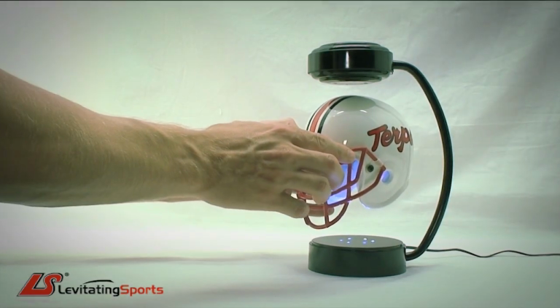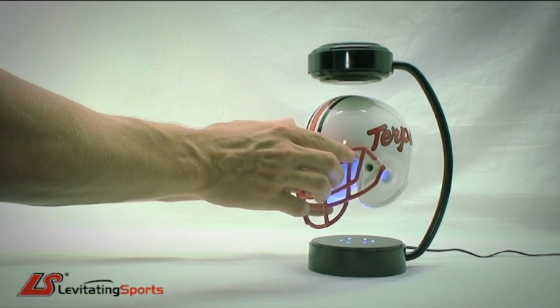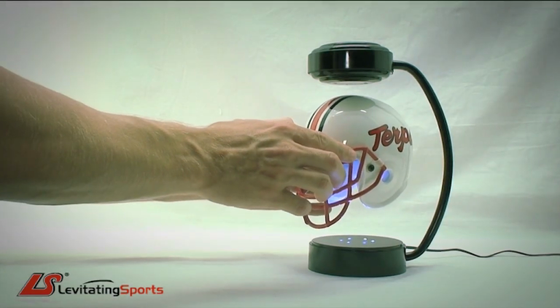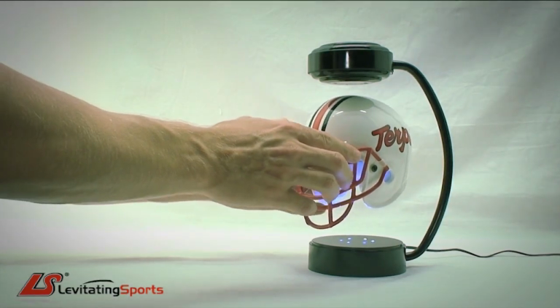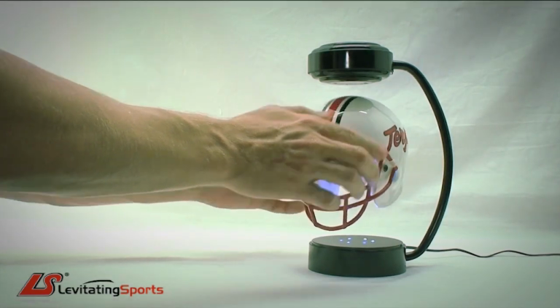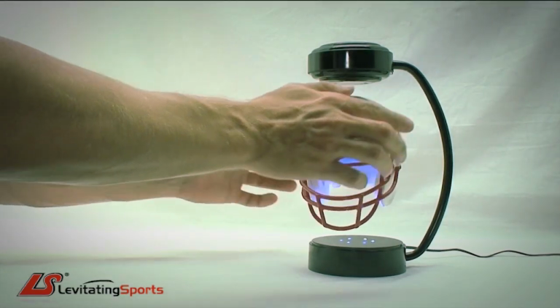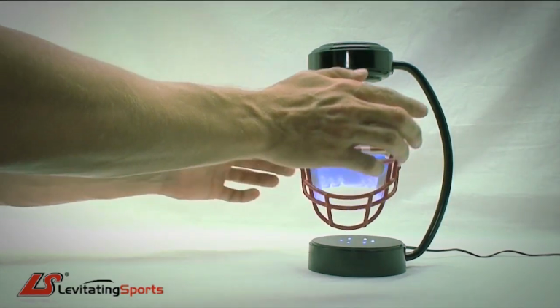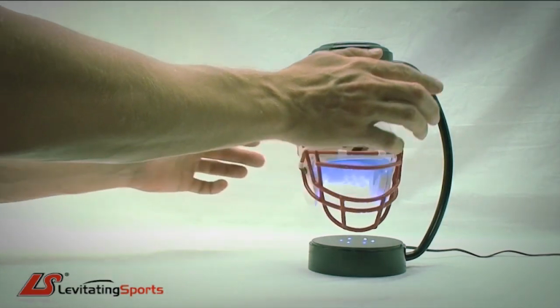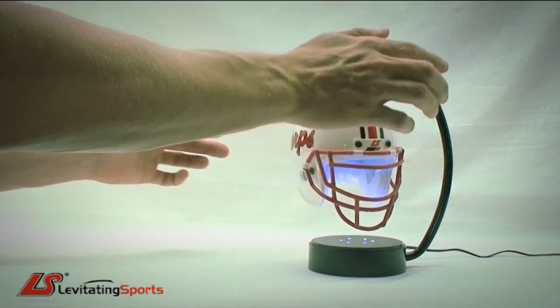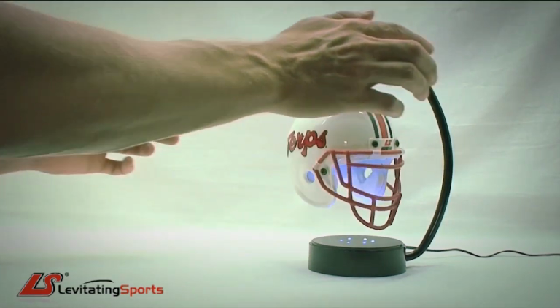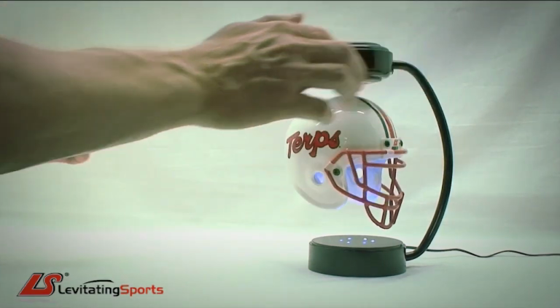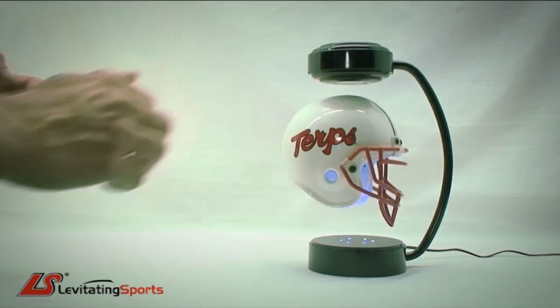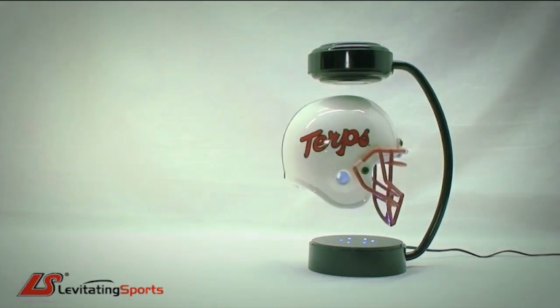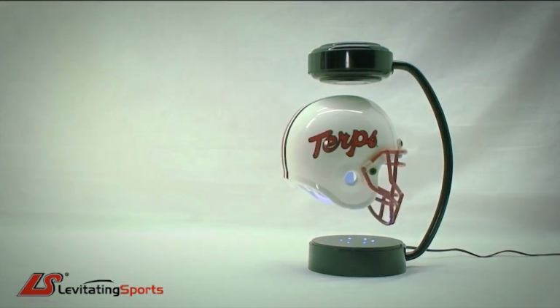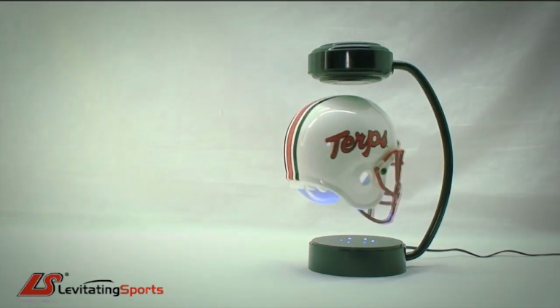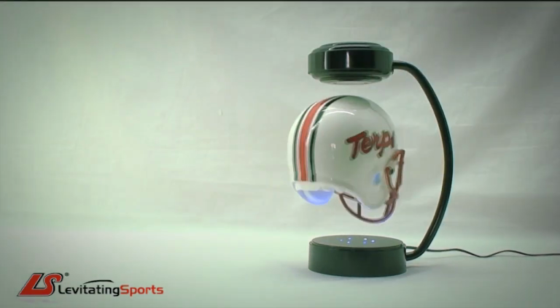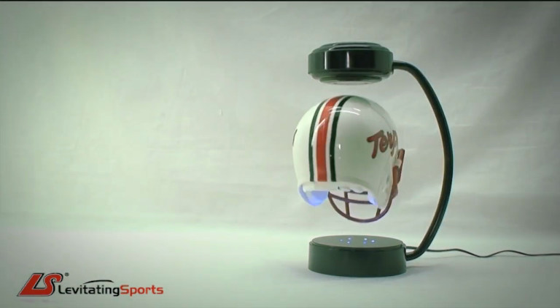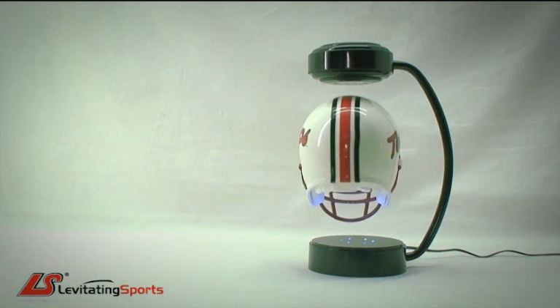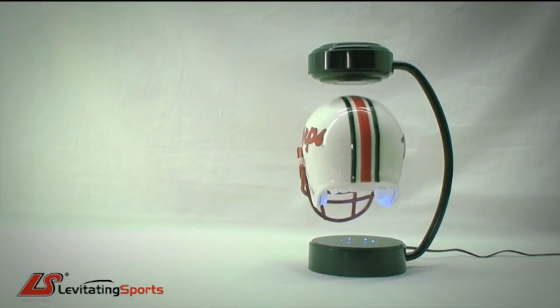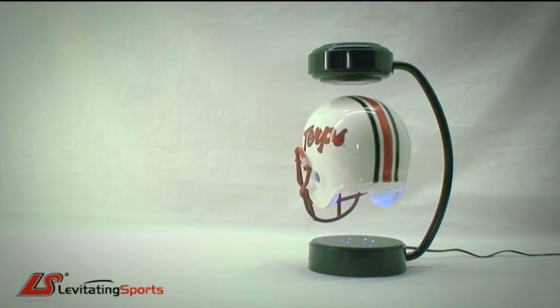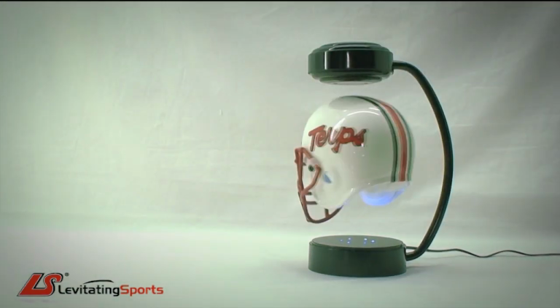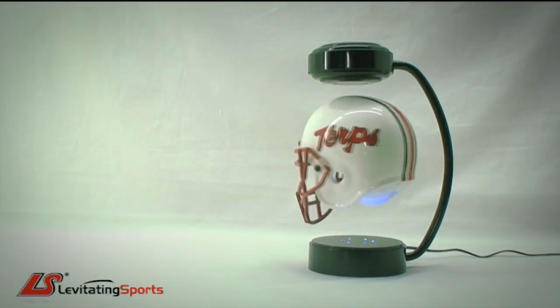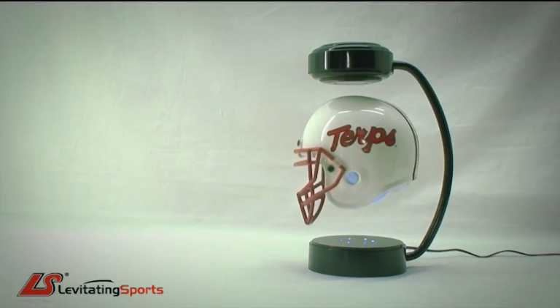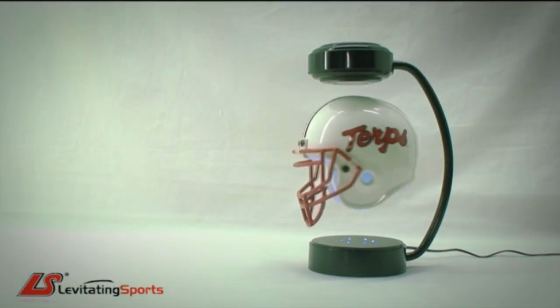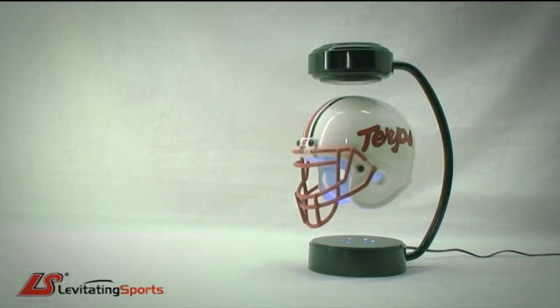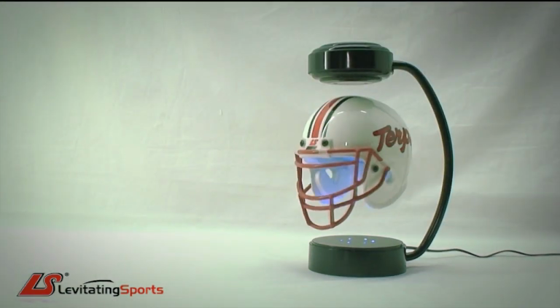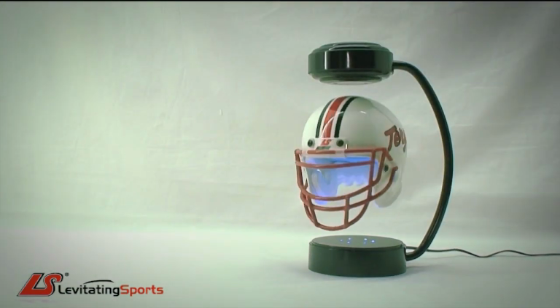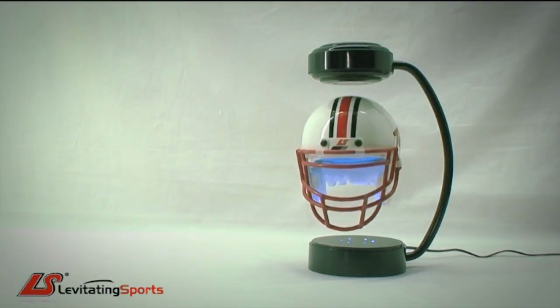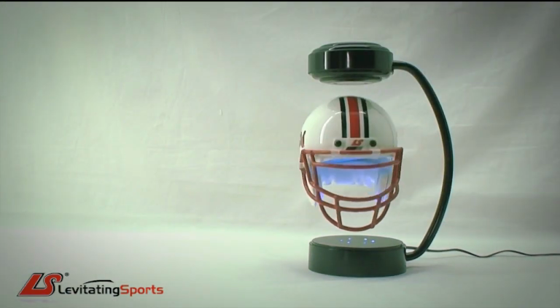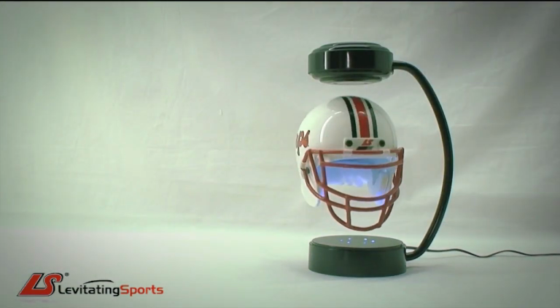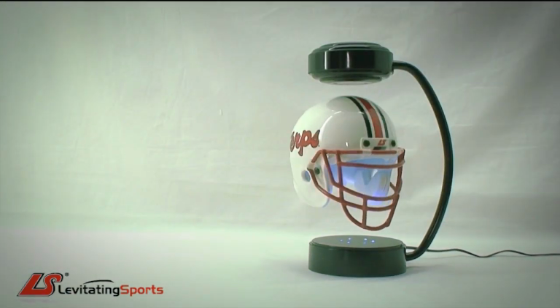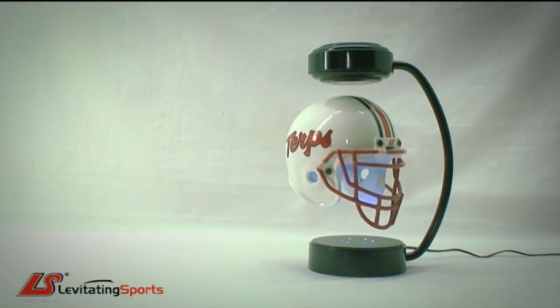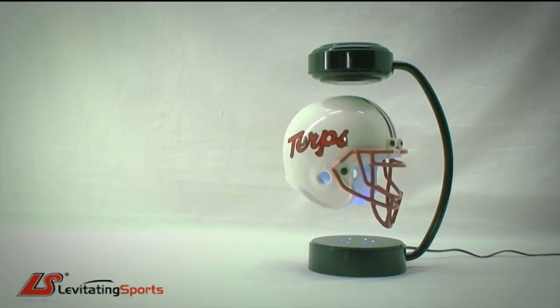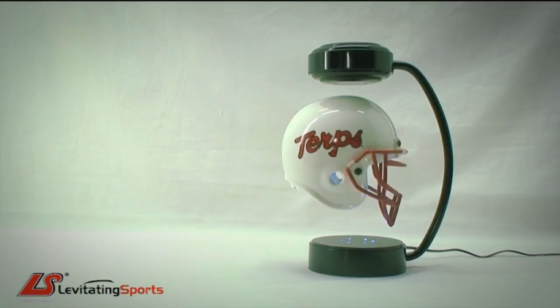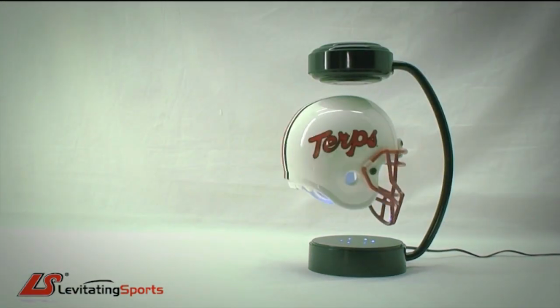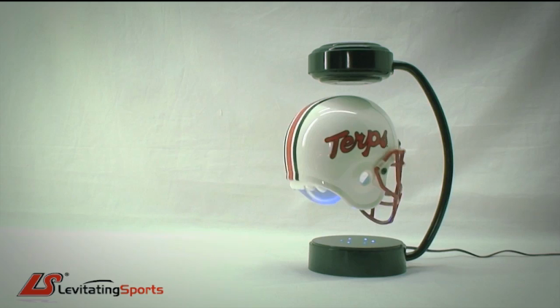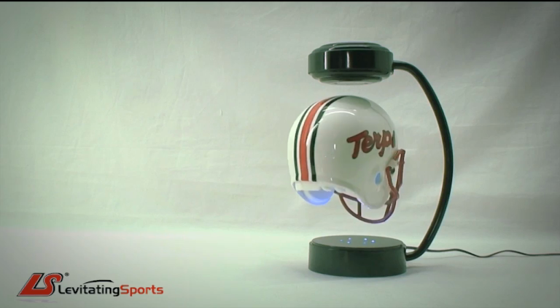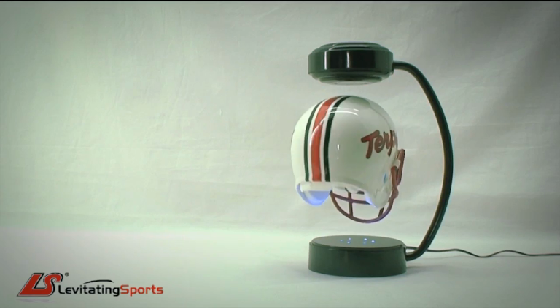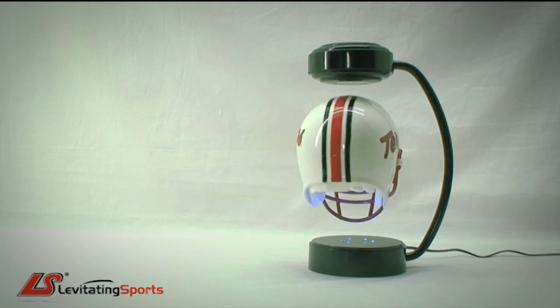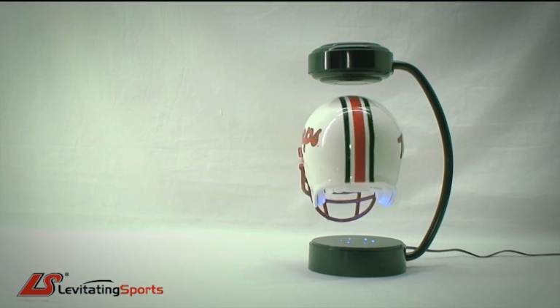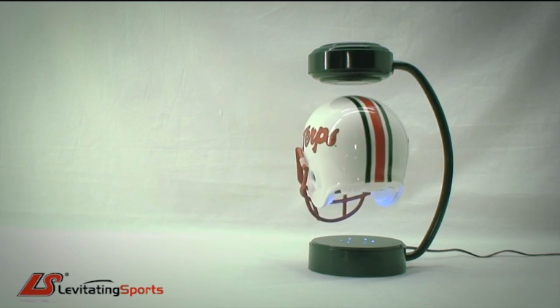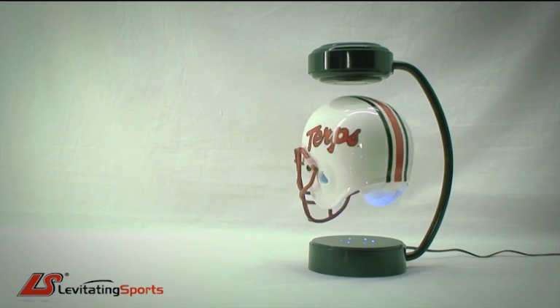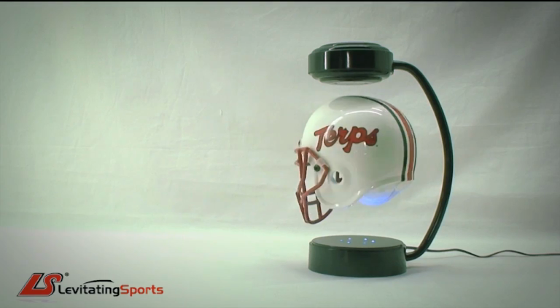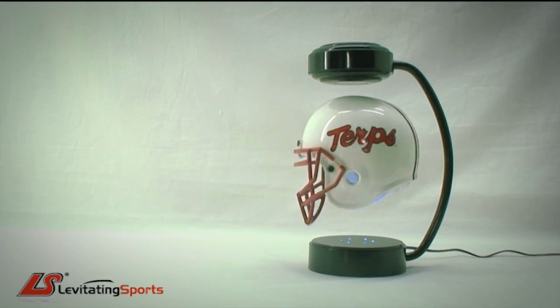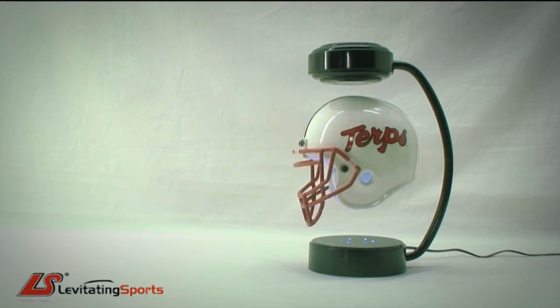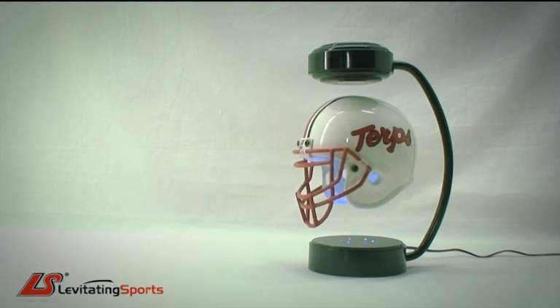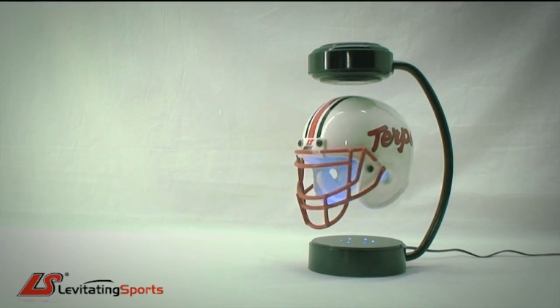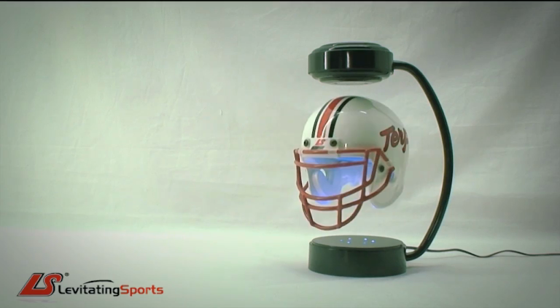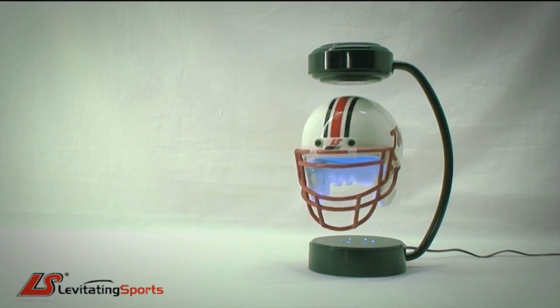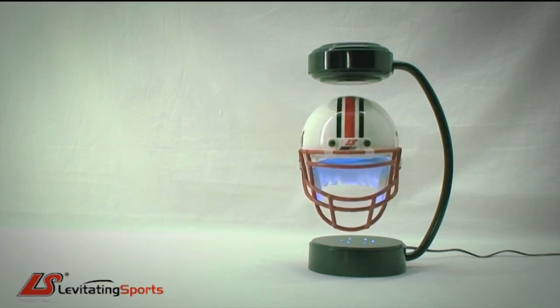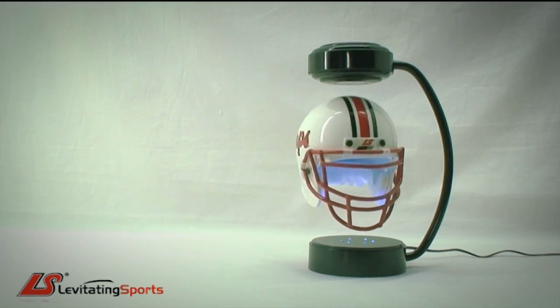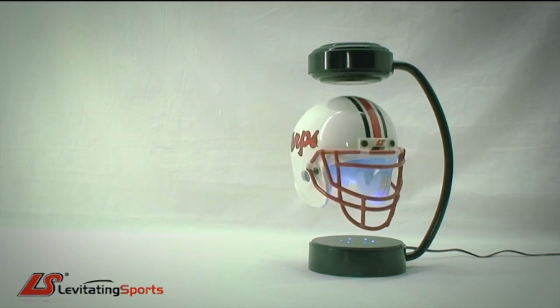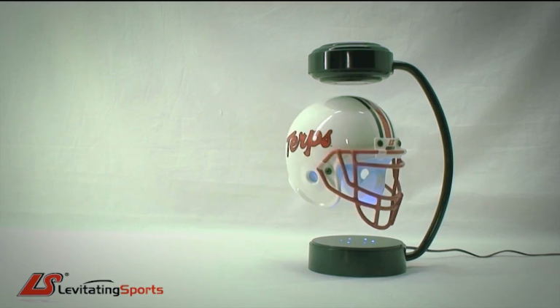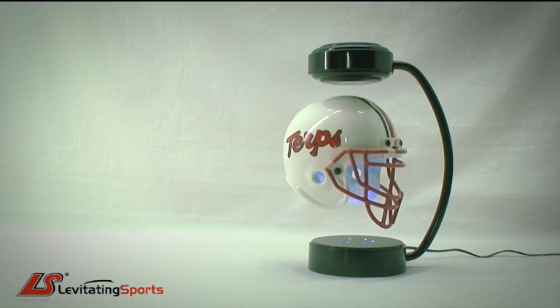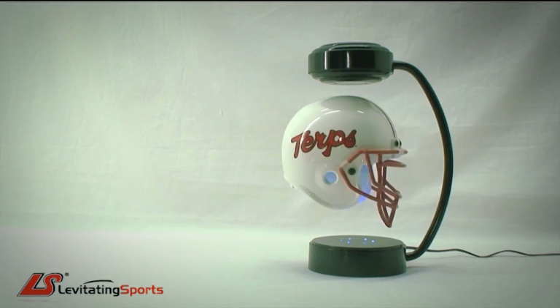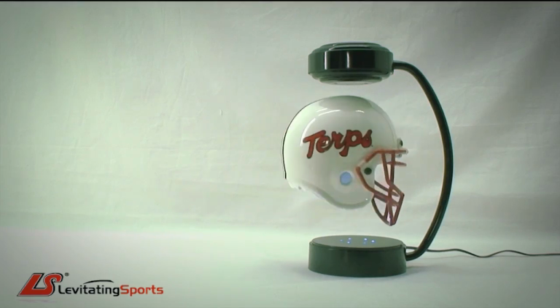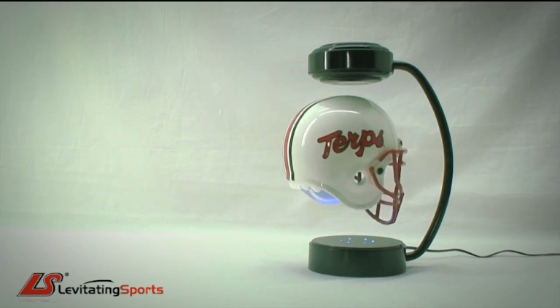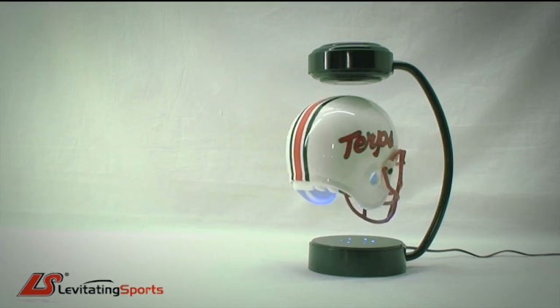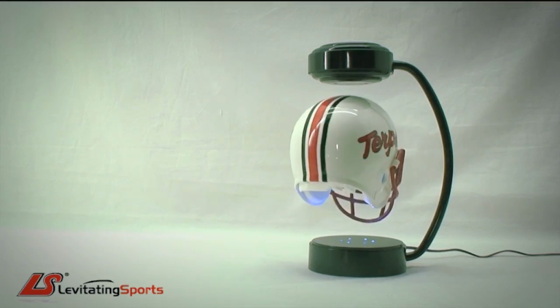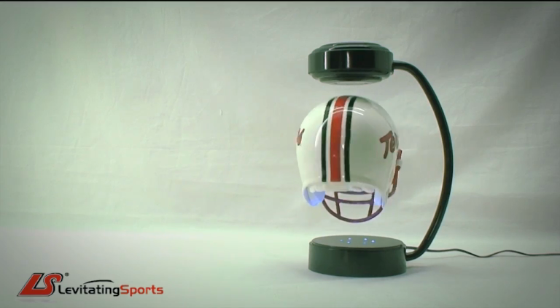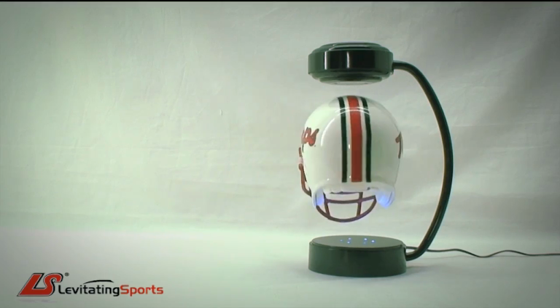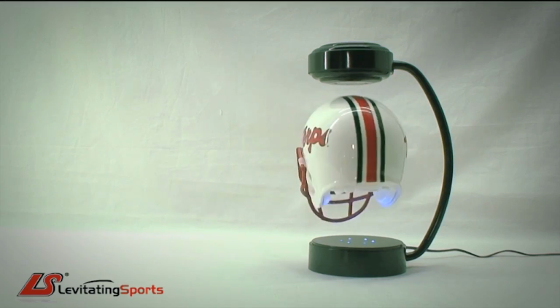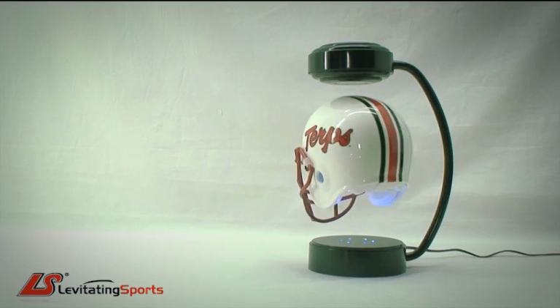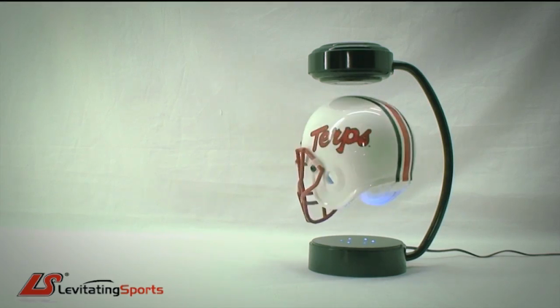Then gently spin the helmet. That's all there is to it. The helmet will continue spinning 24-7.